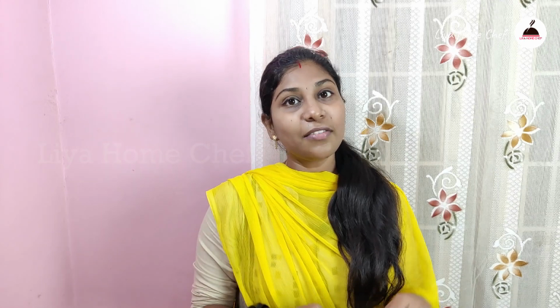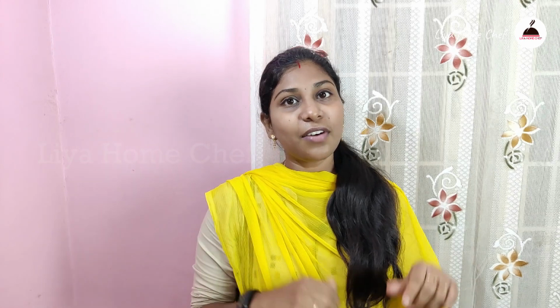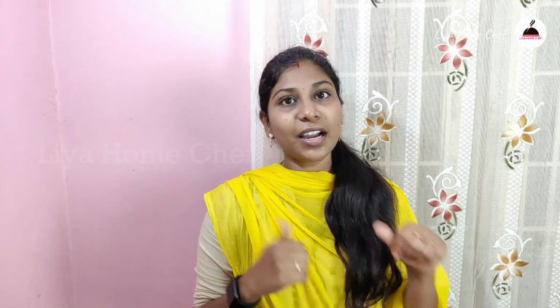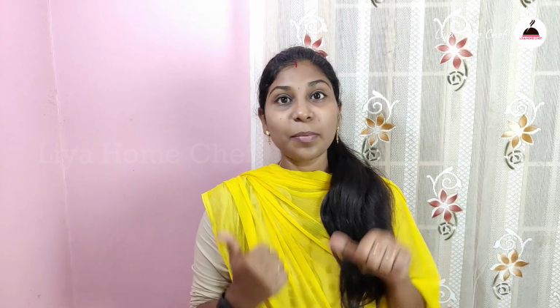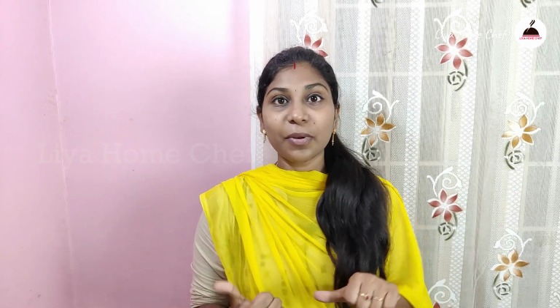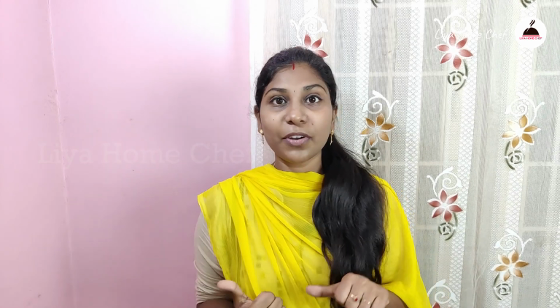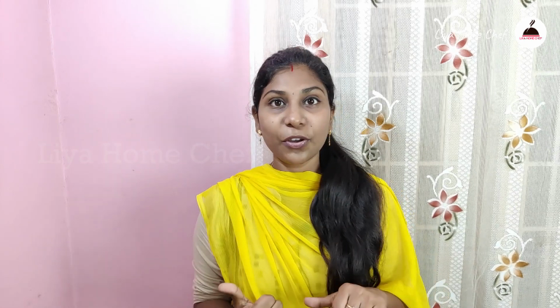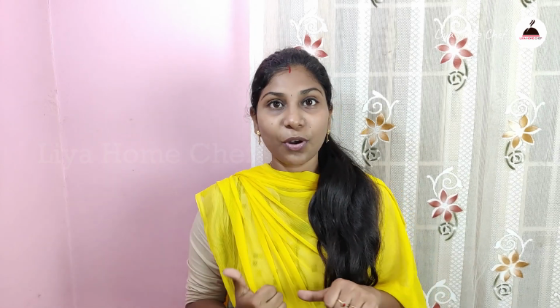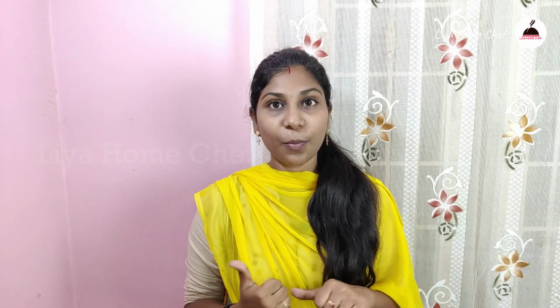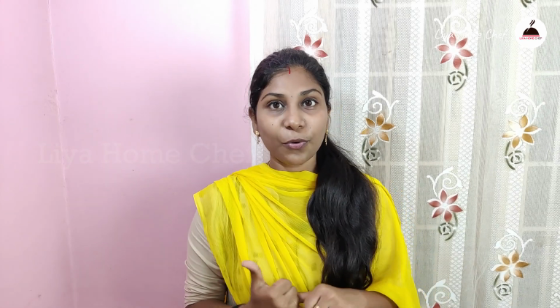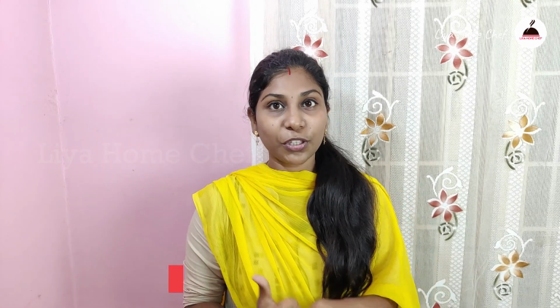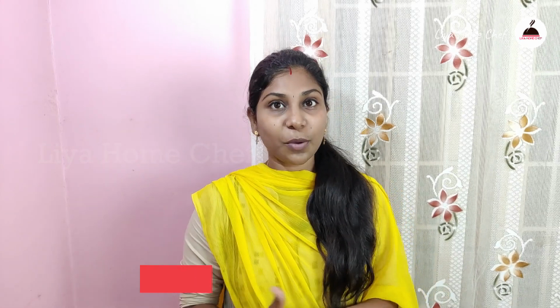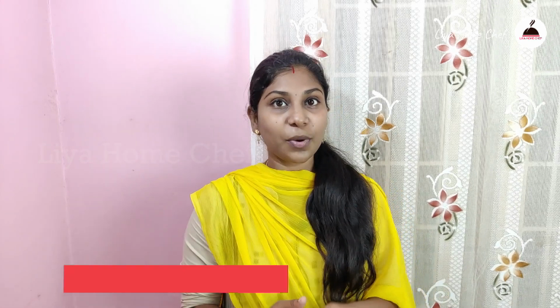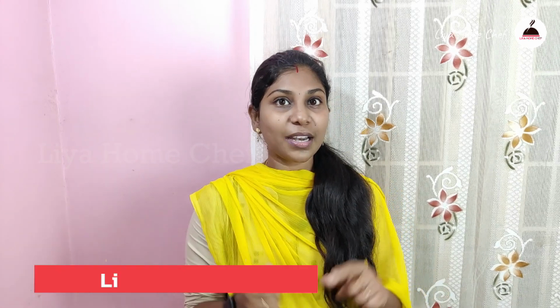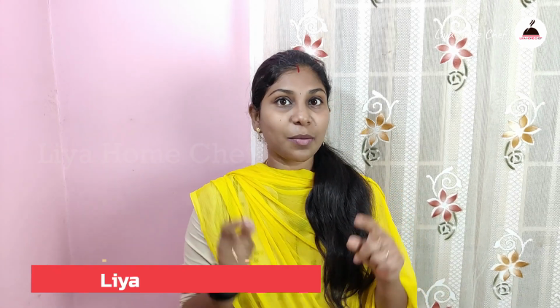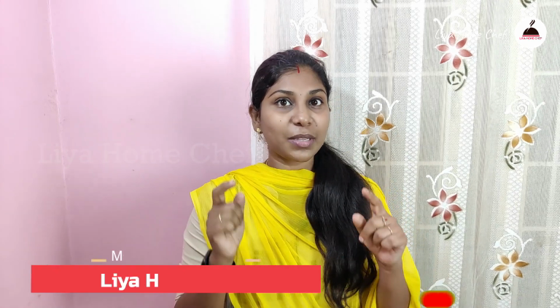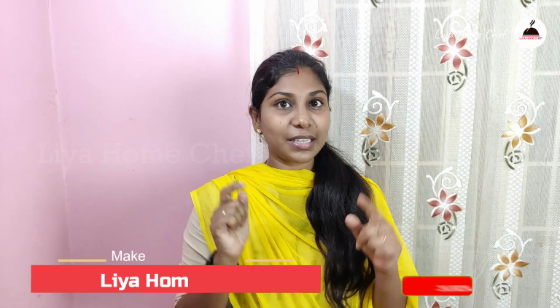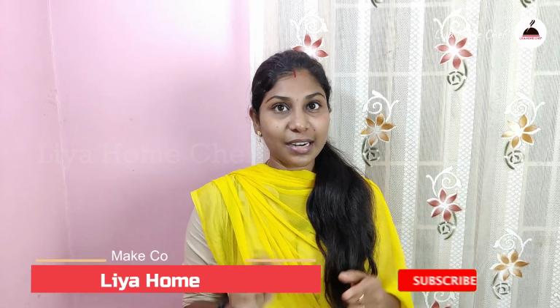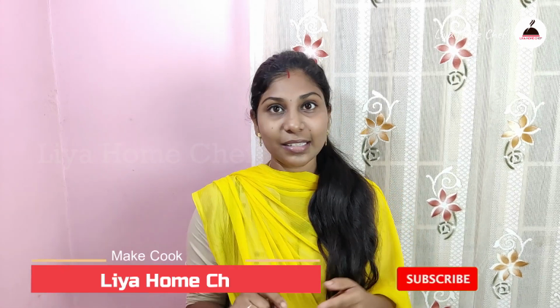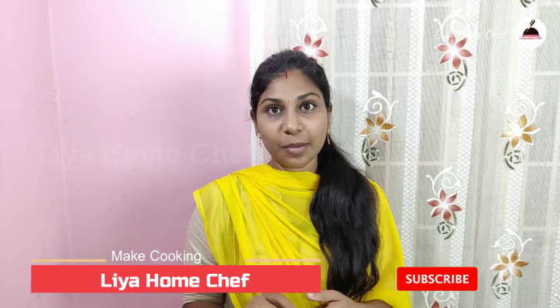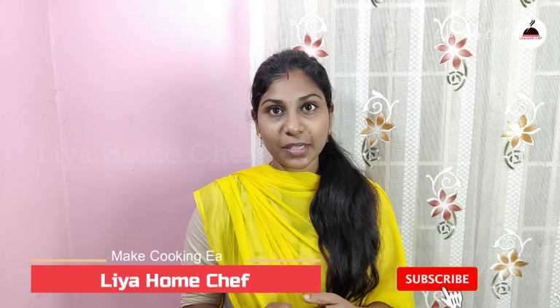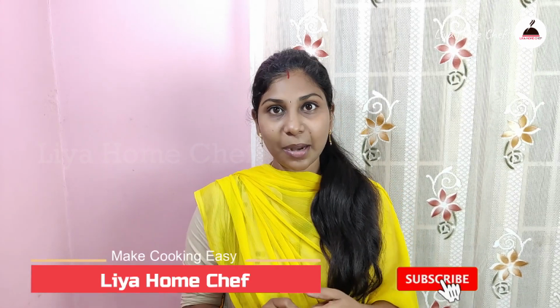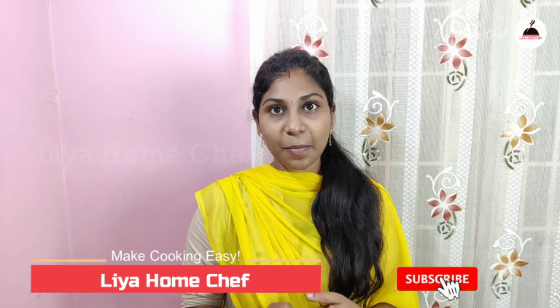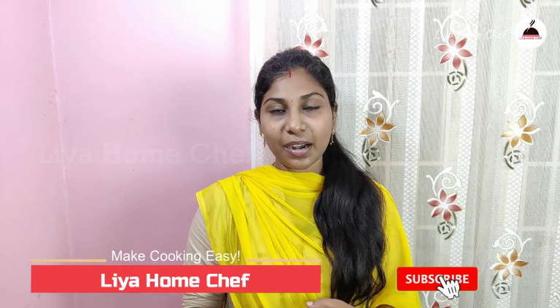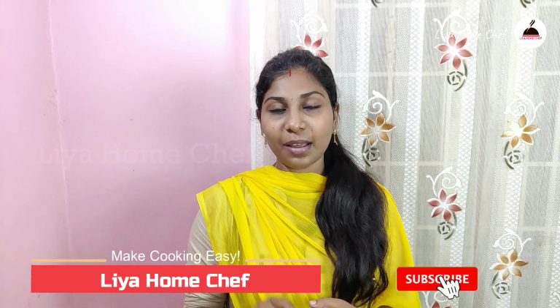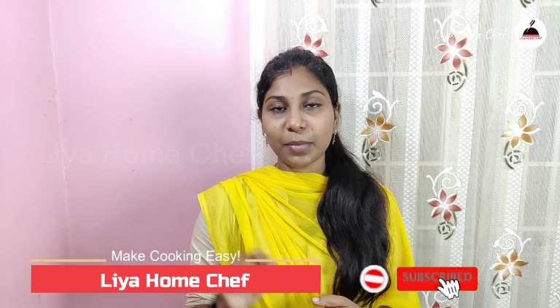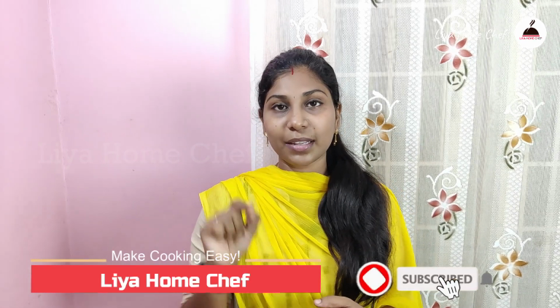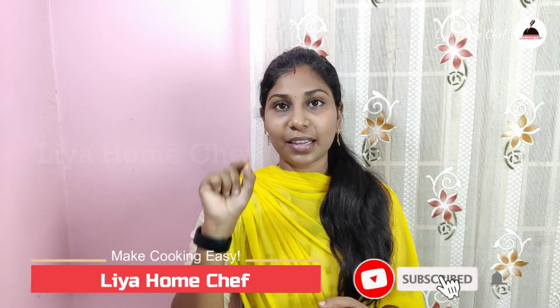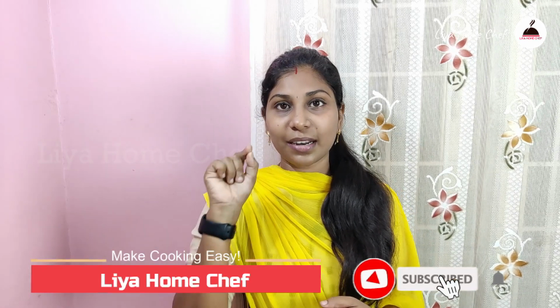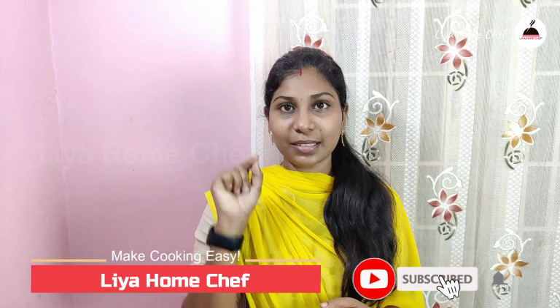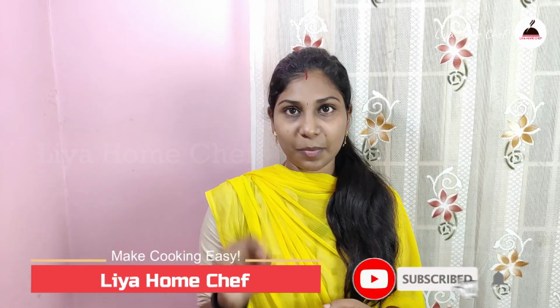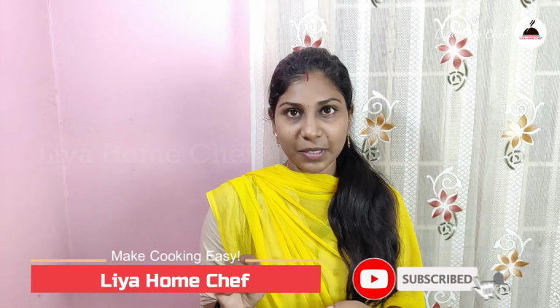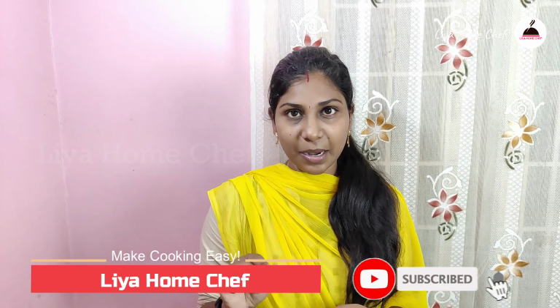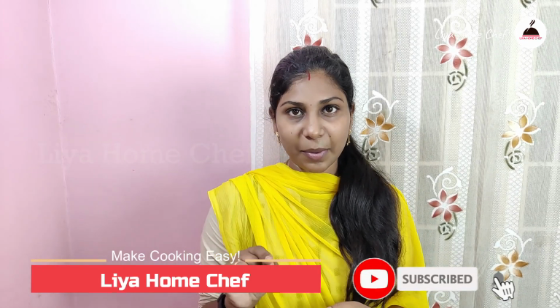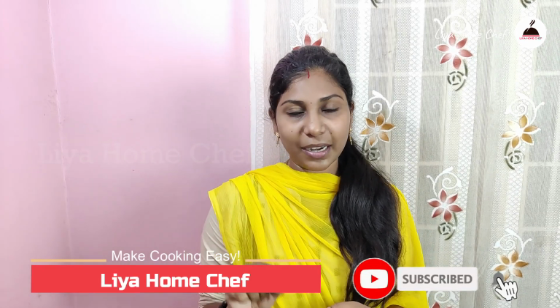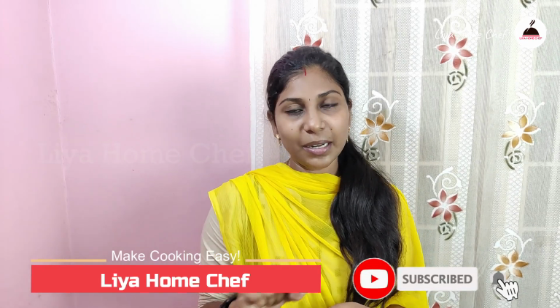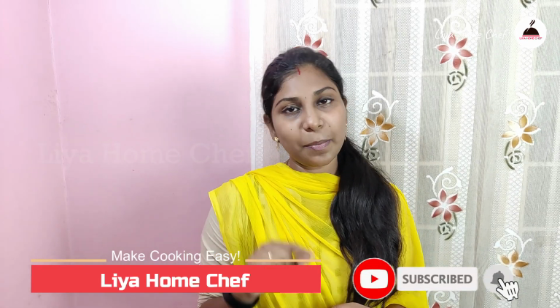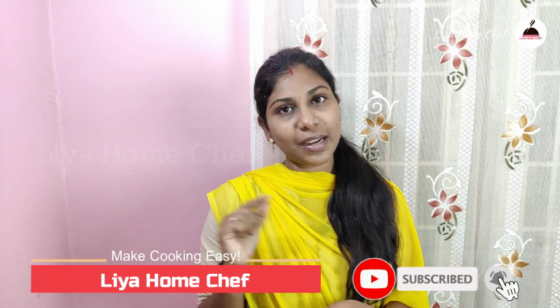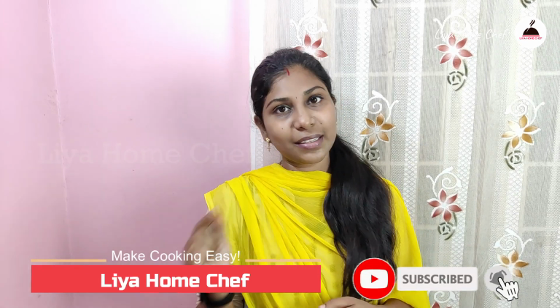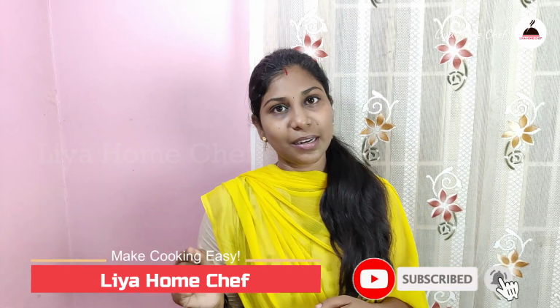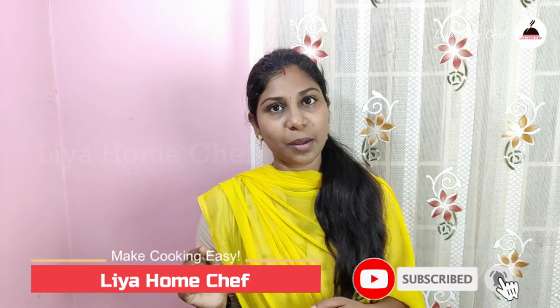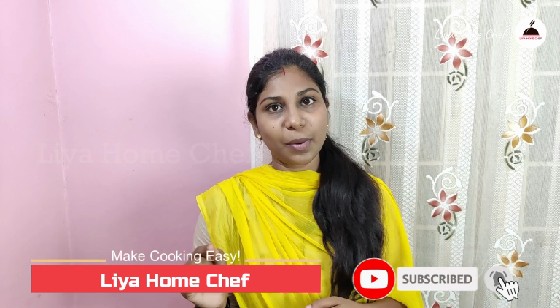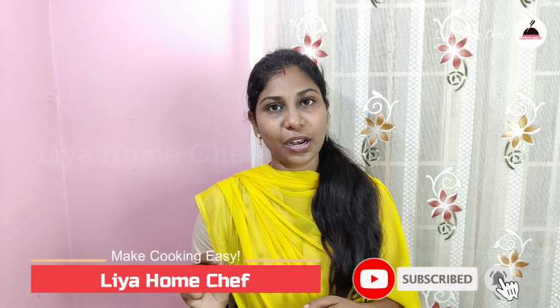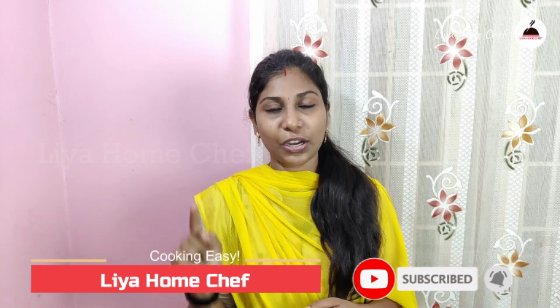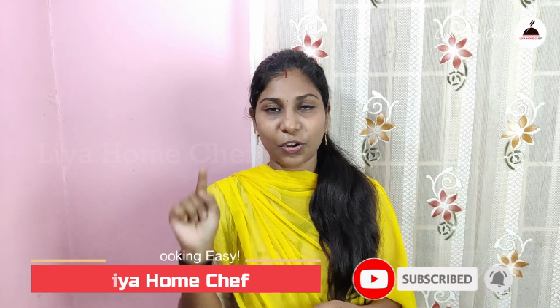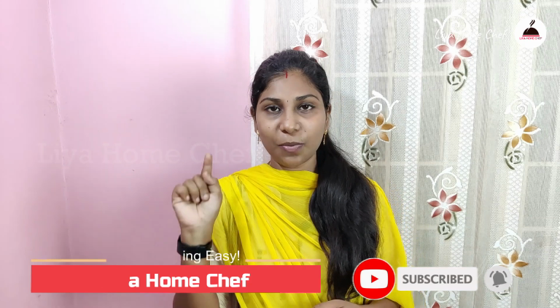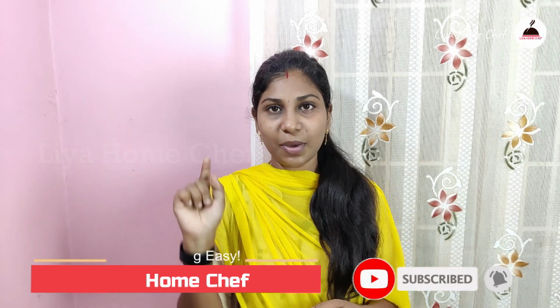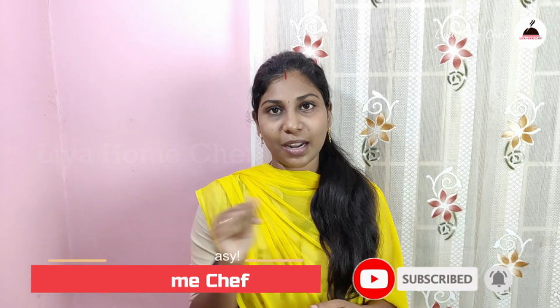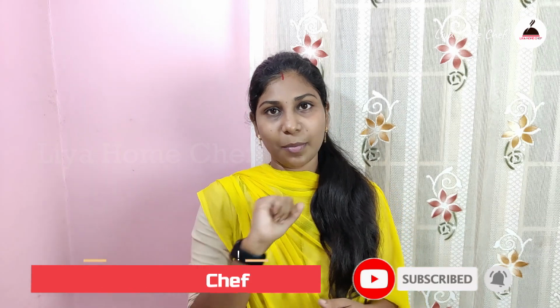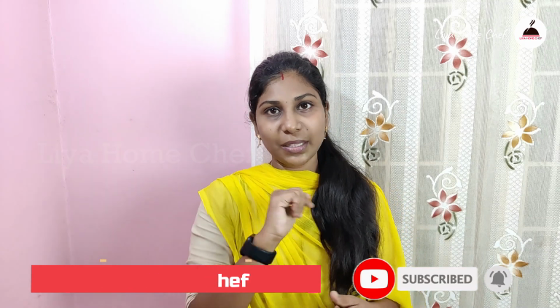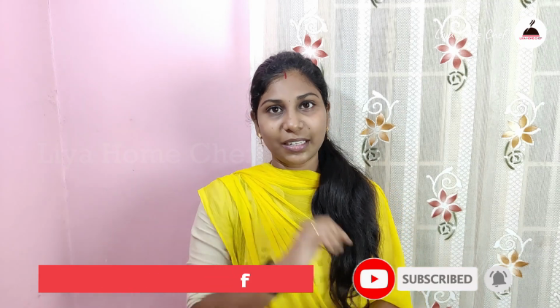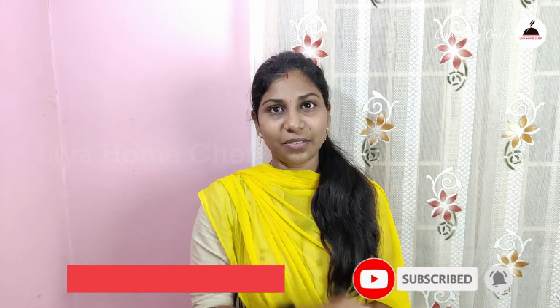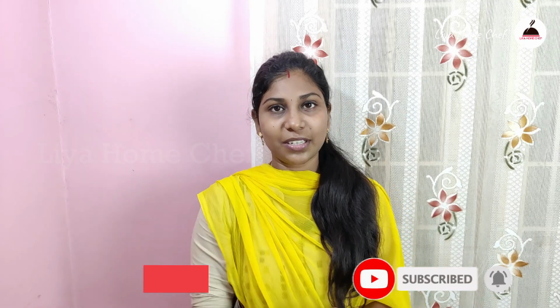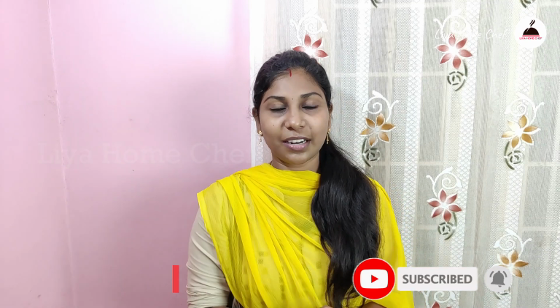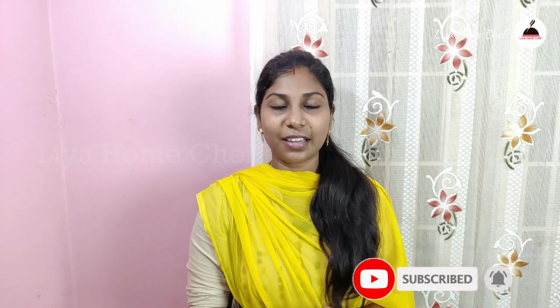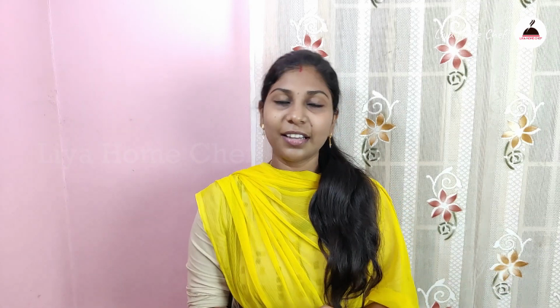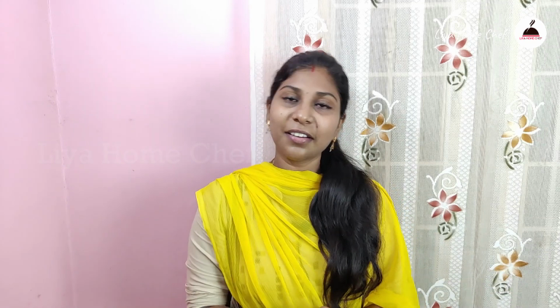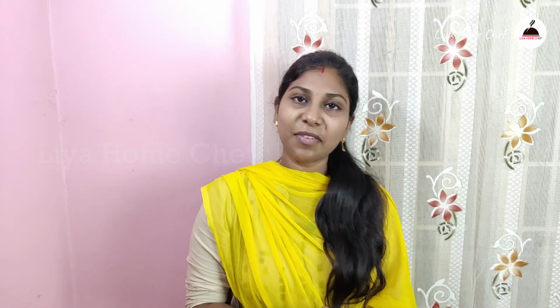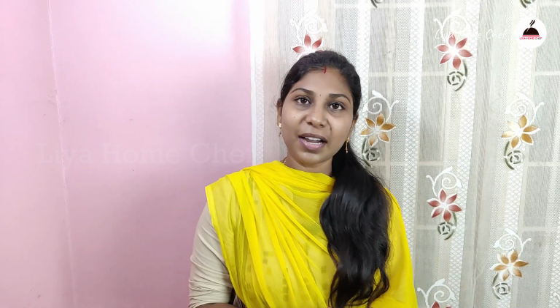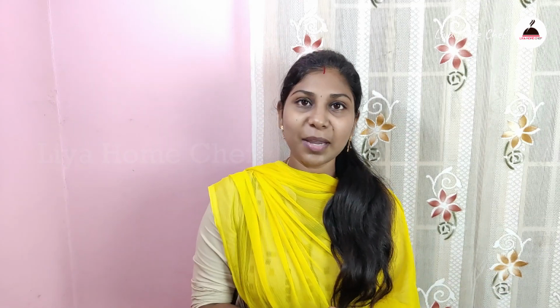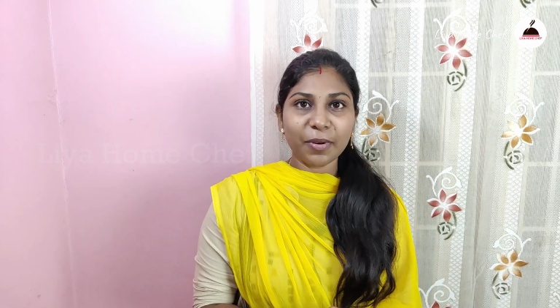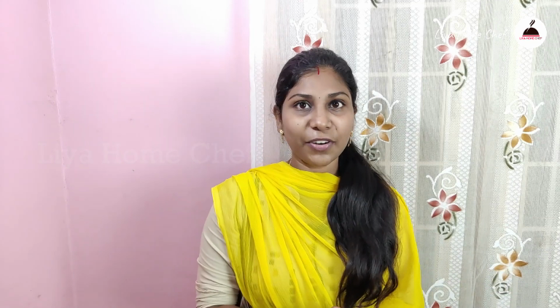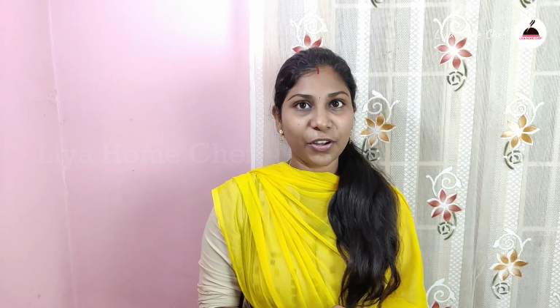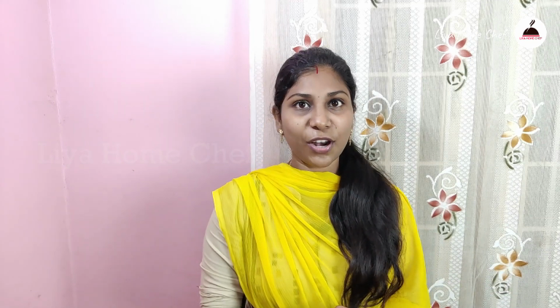If you like this video, subscribe to our channel. Let's go to the next video.